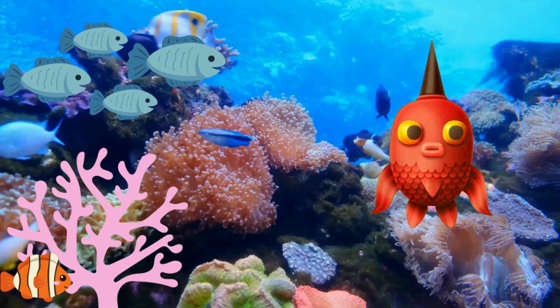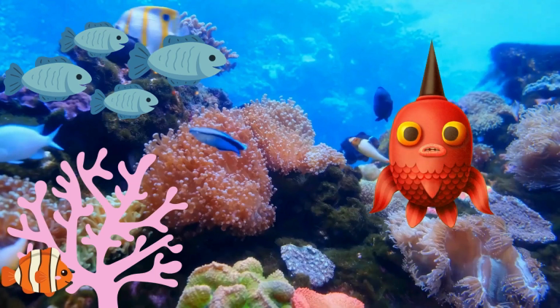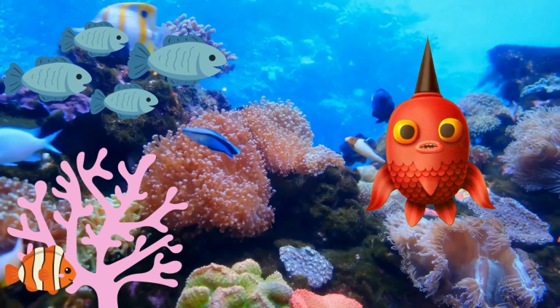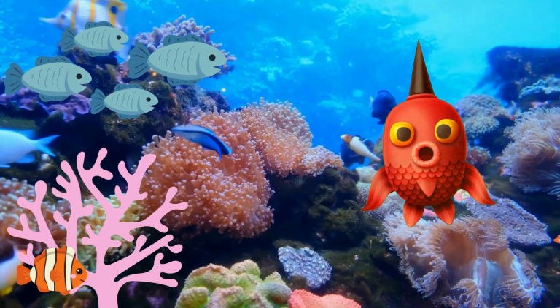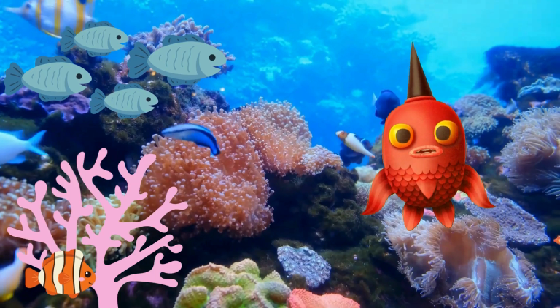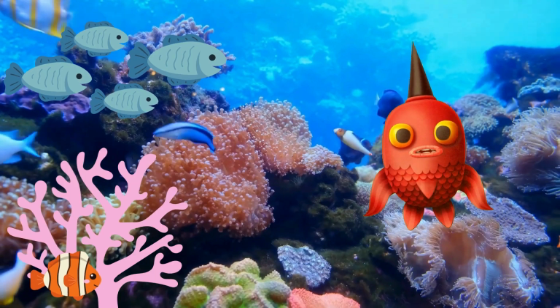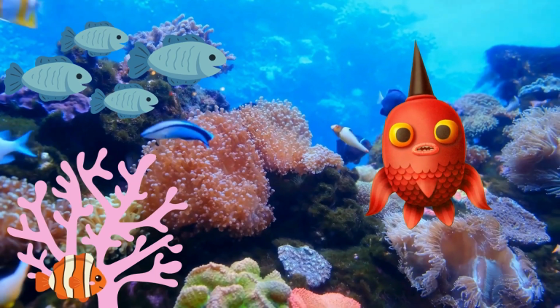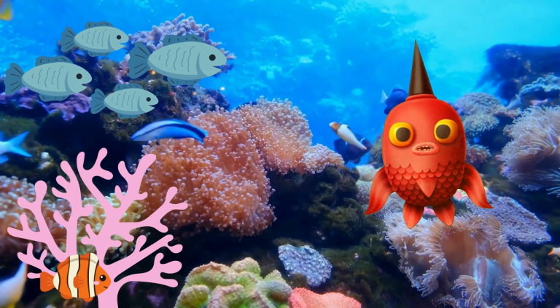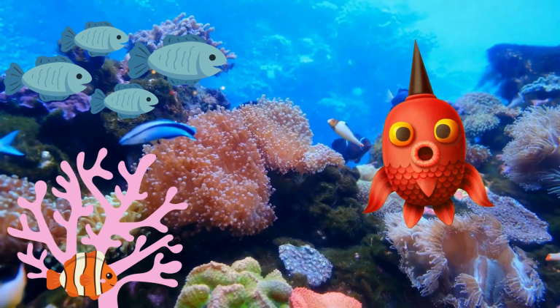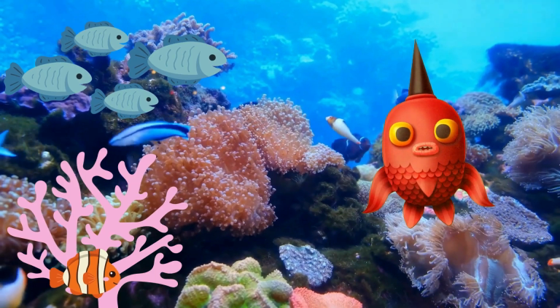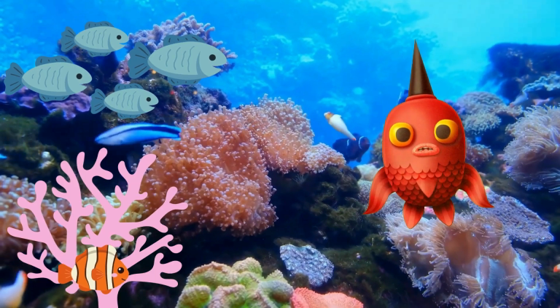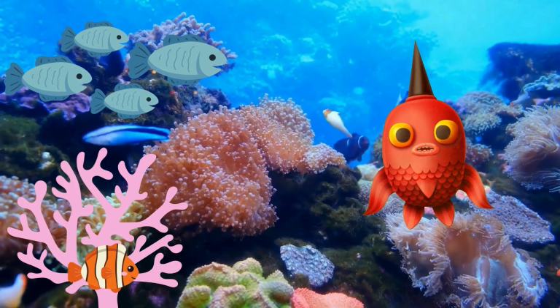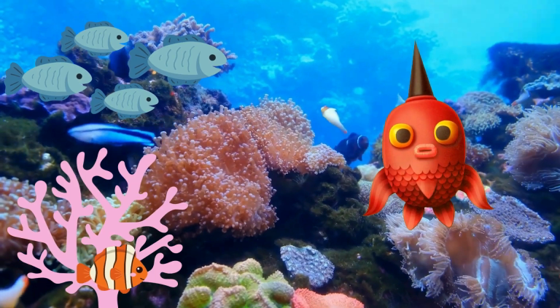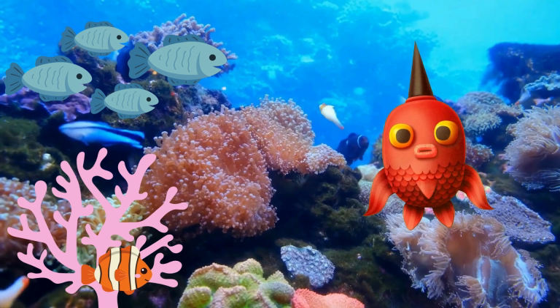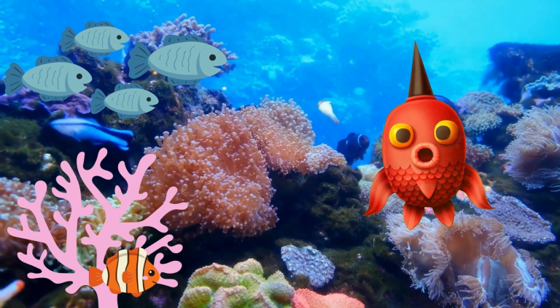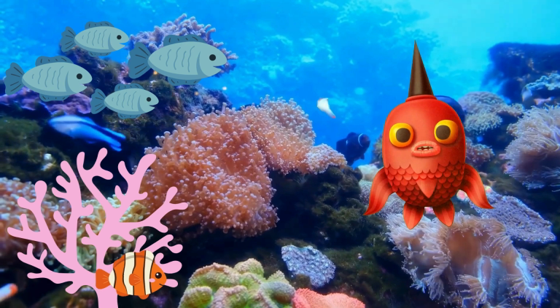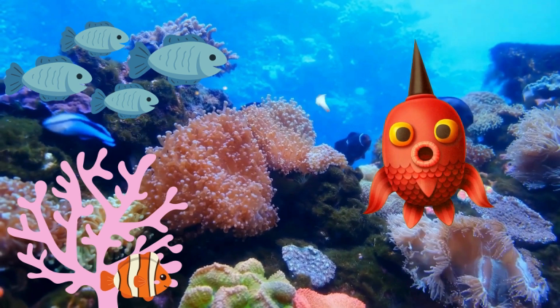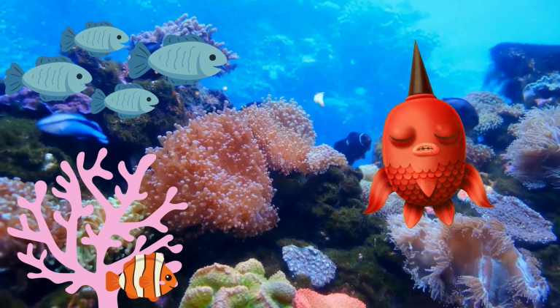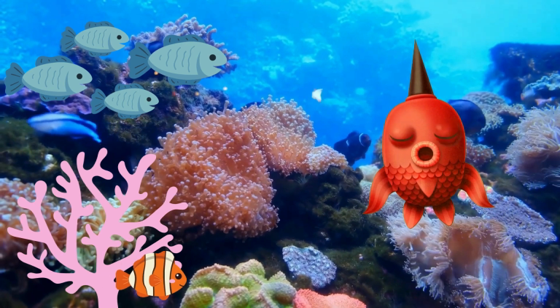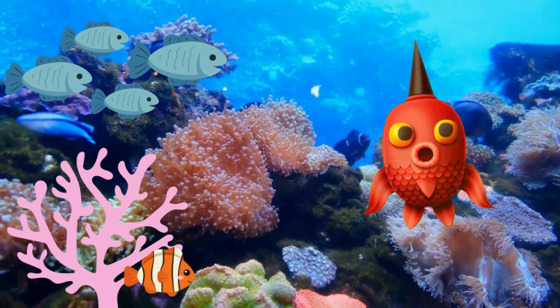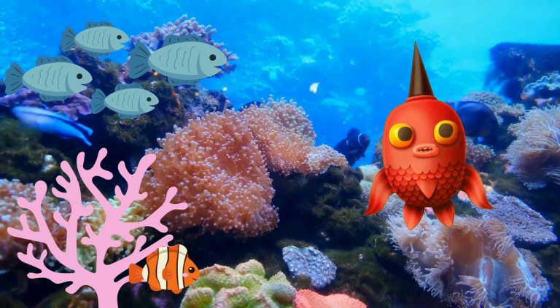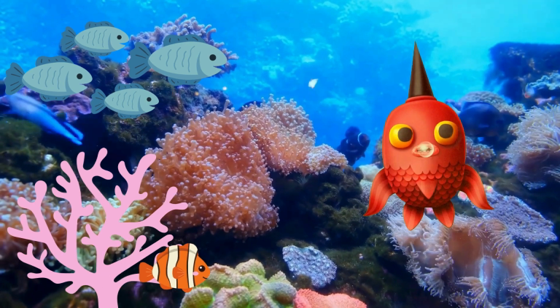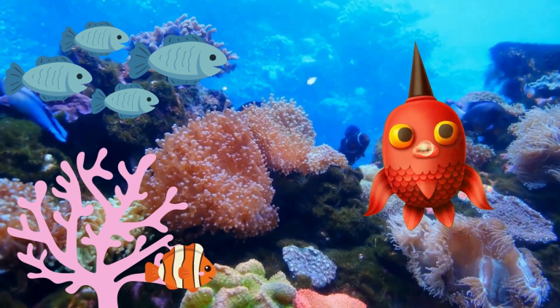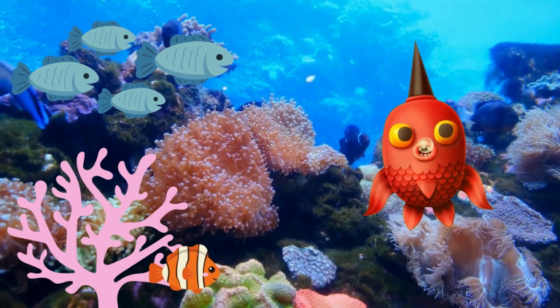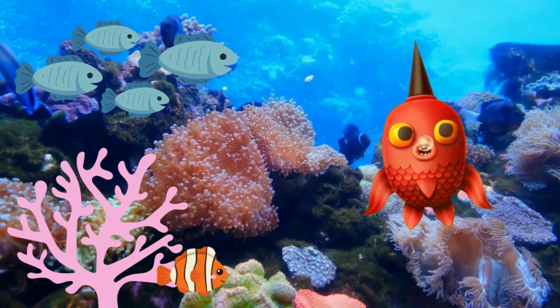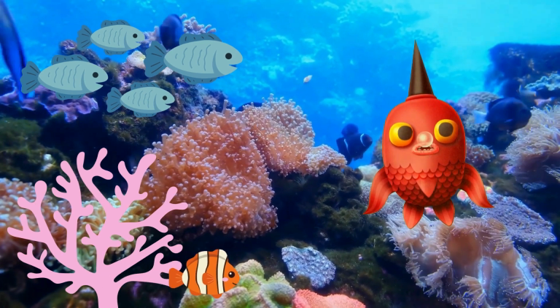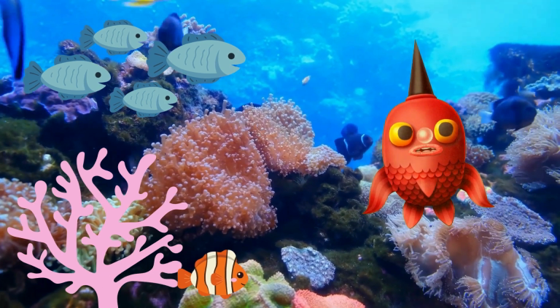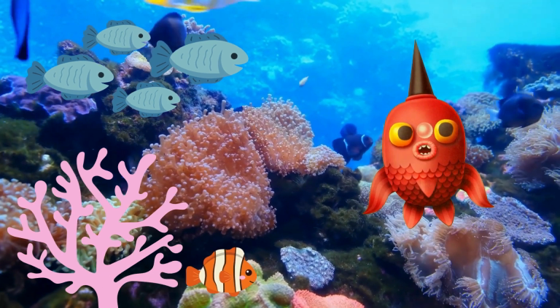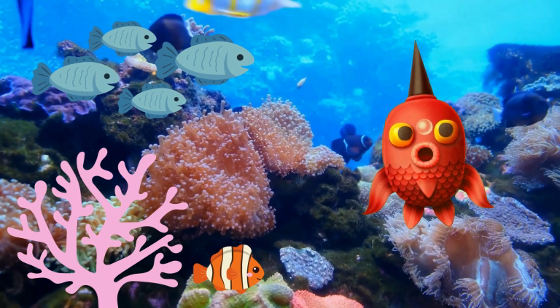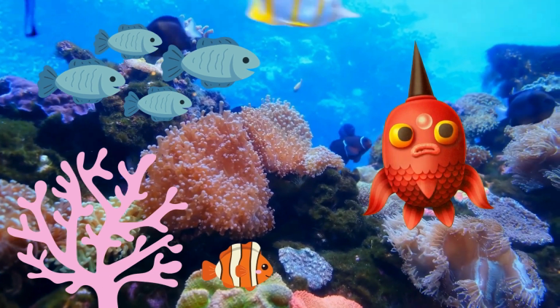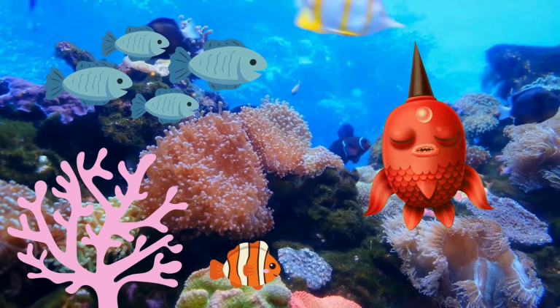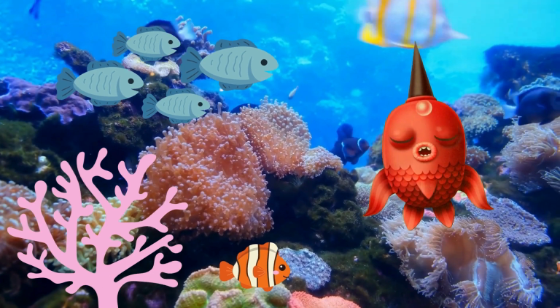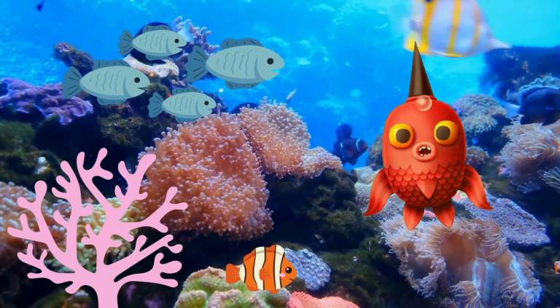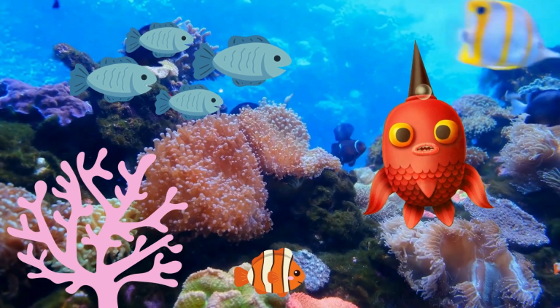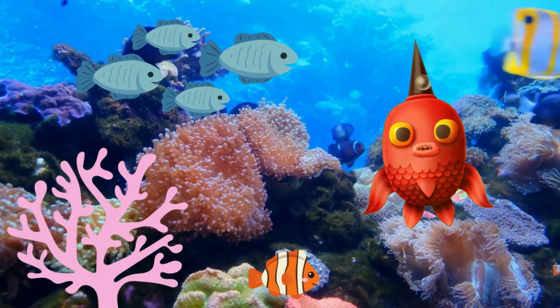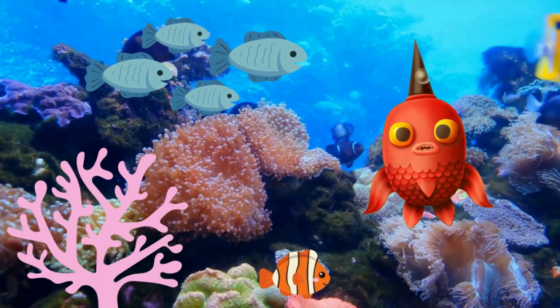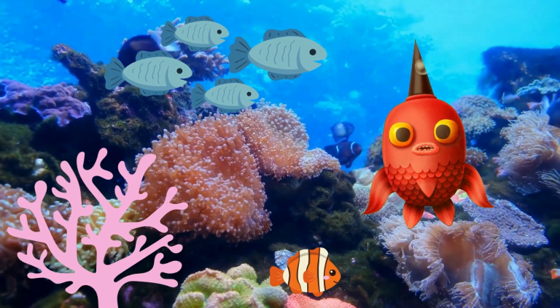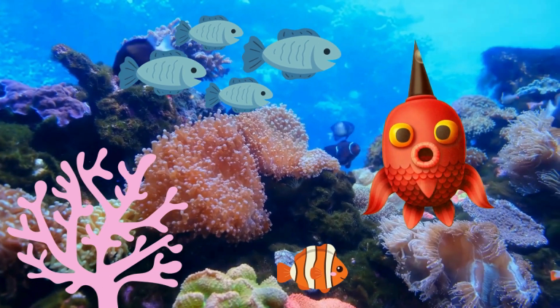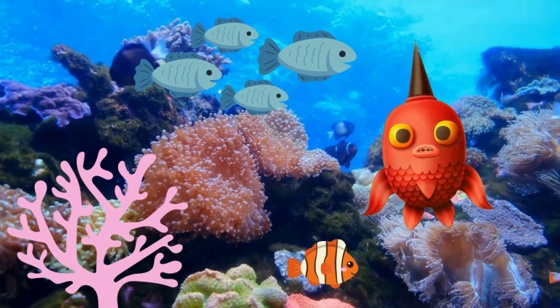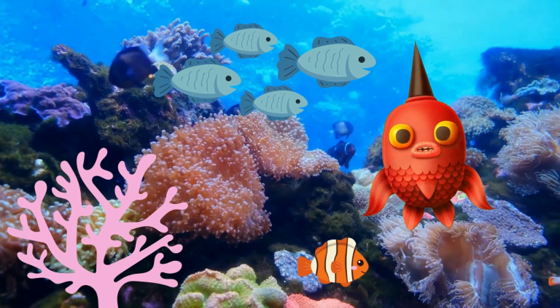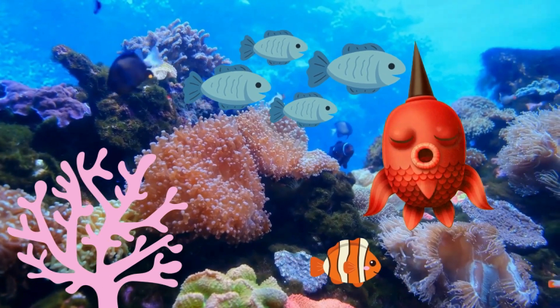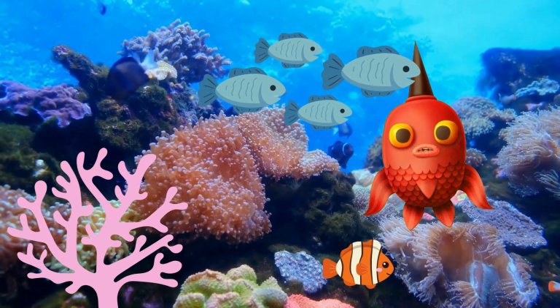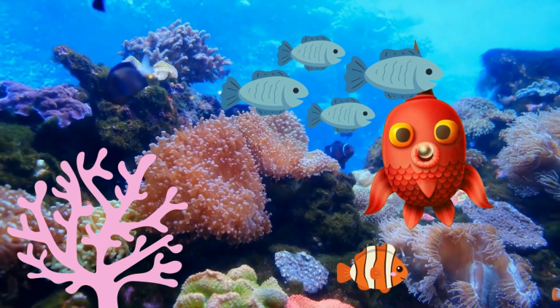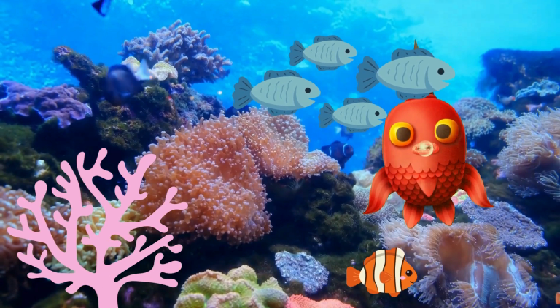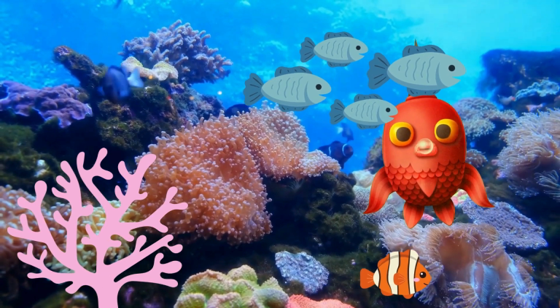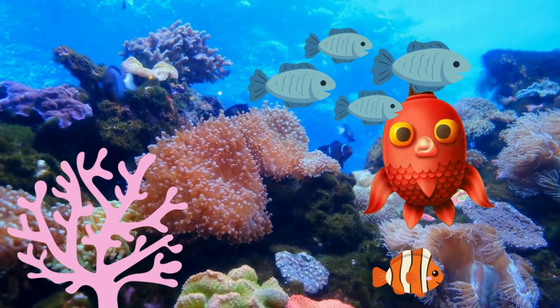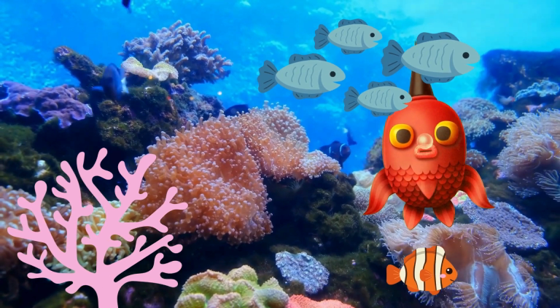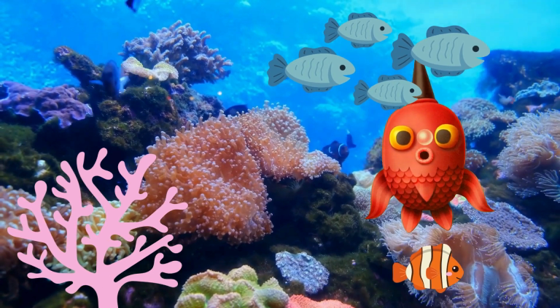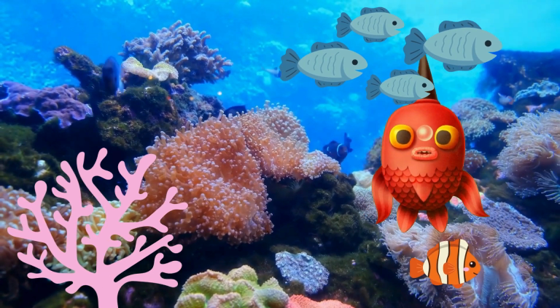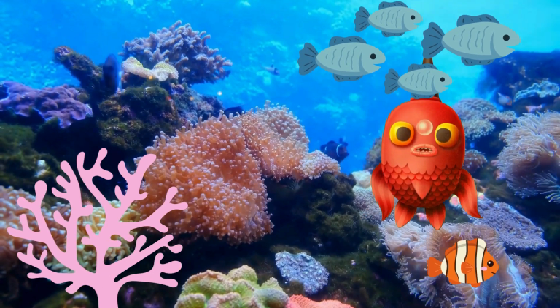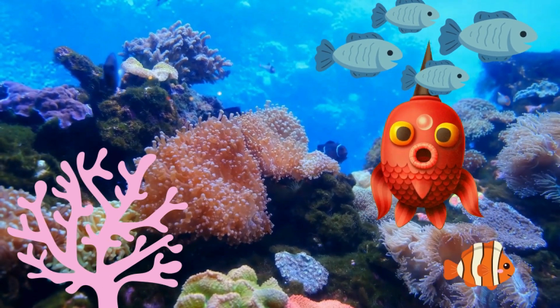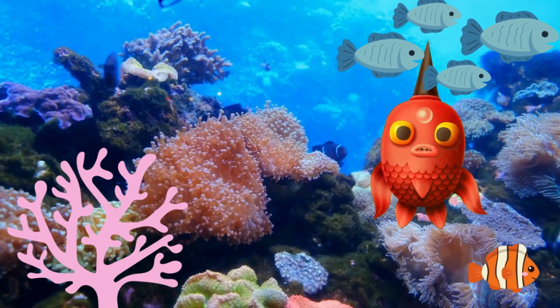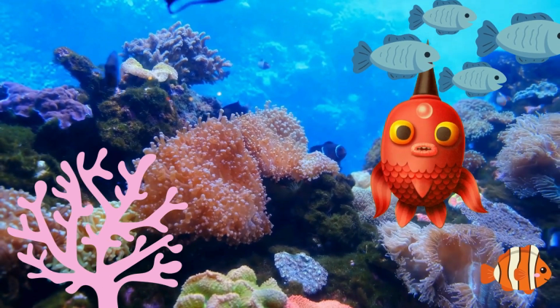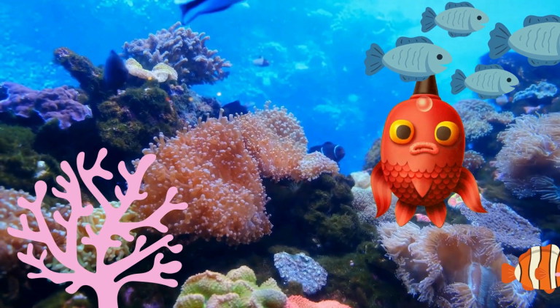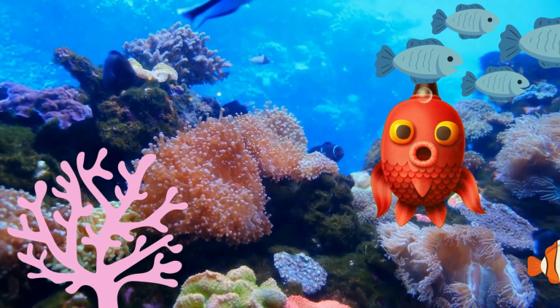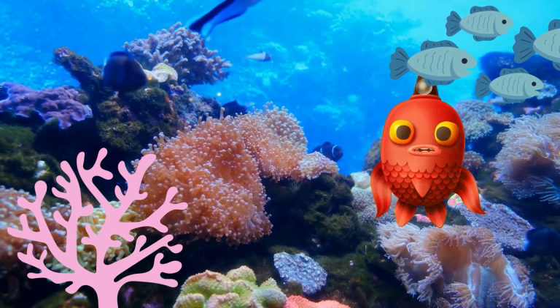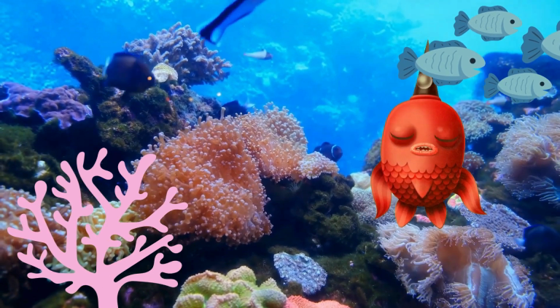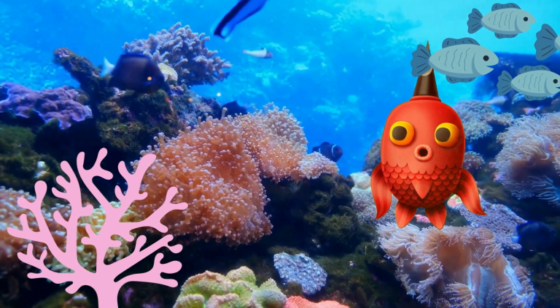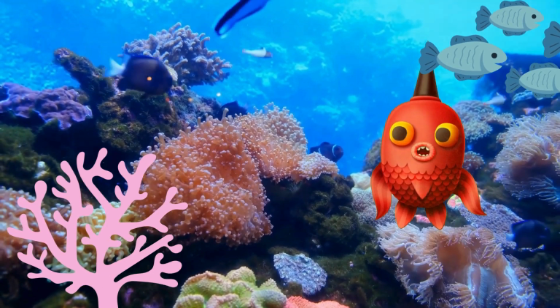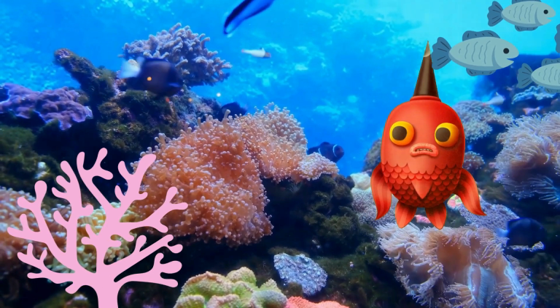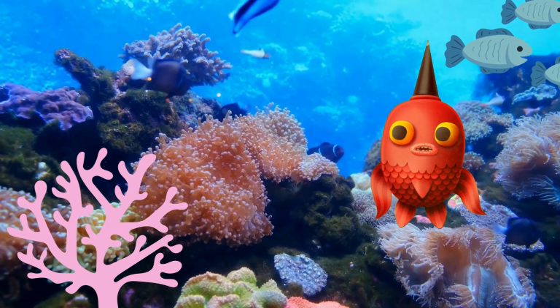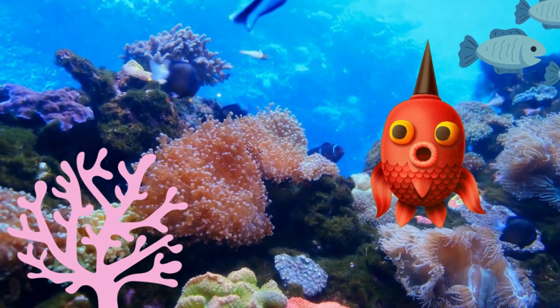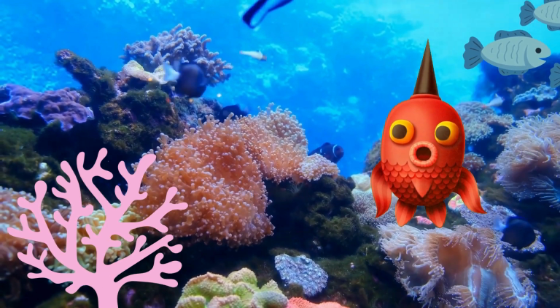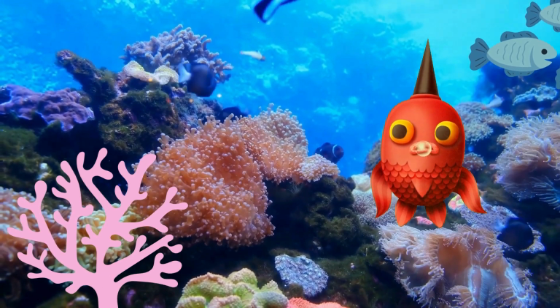Look at these corals! Did you know that corals are actually made up of tiny creatures called polyps? They work together to build these beautiful homes.